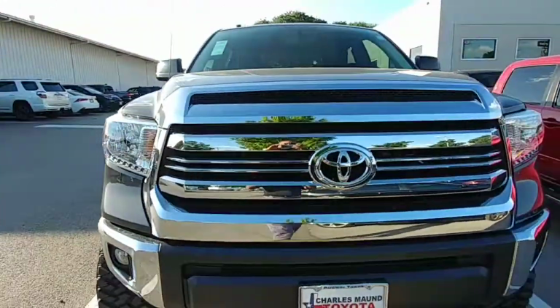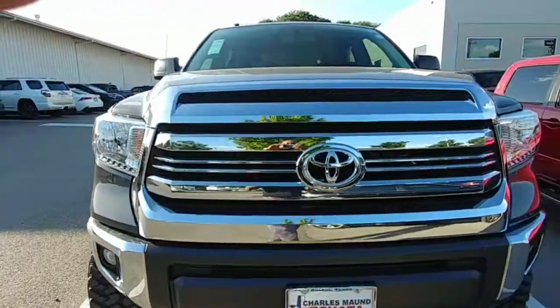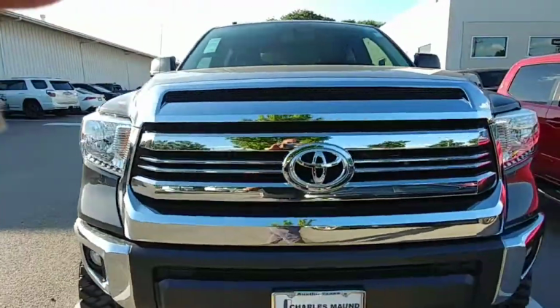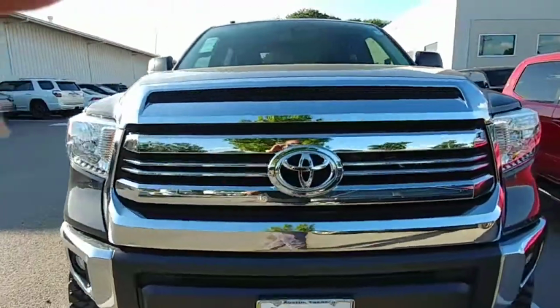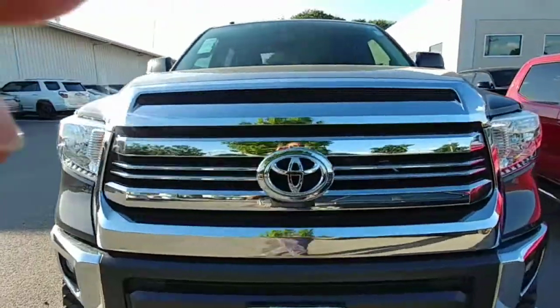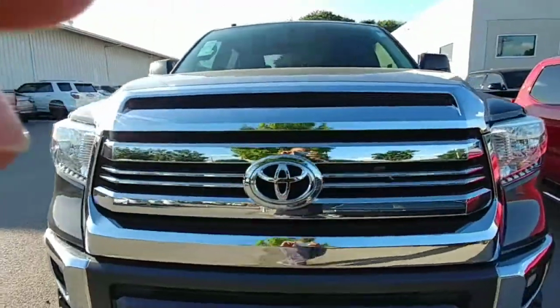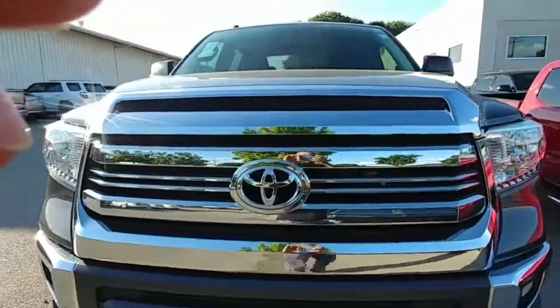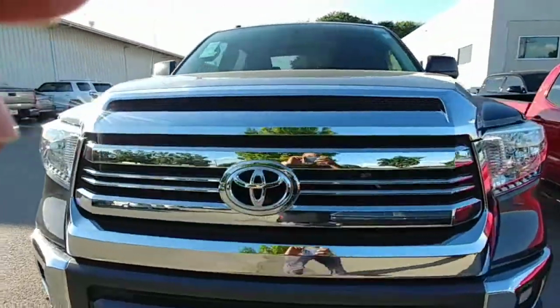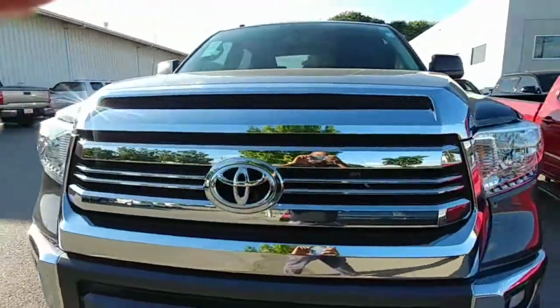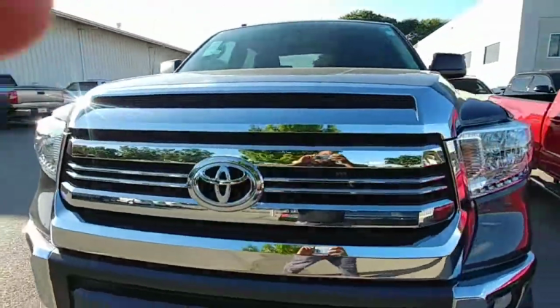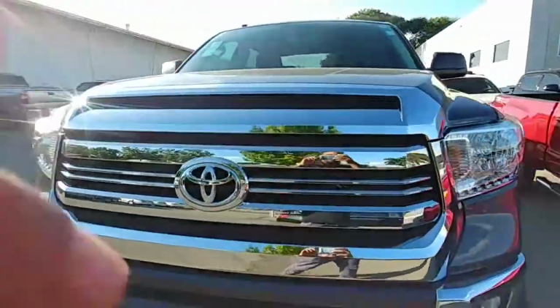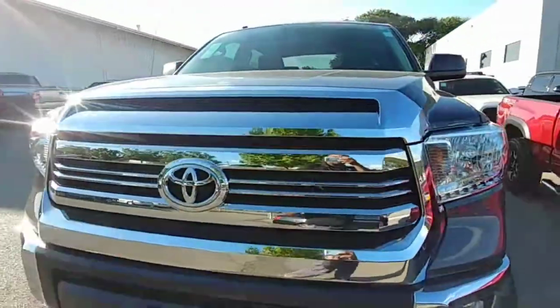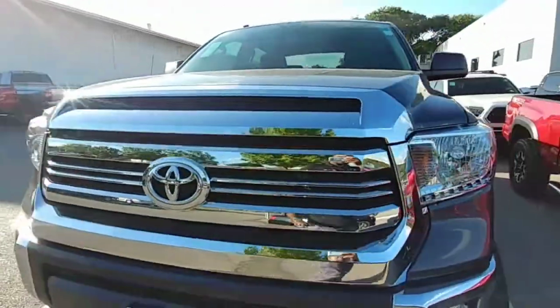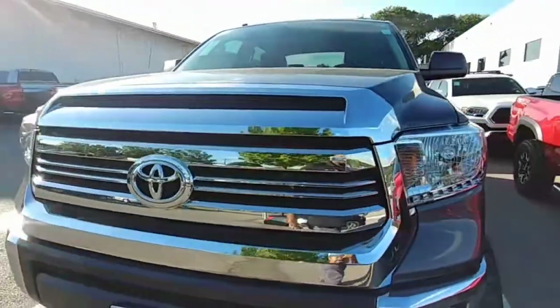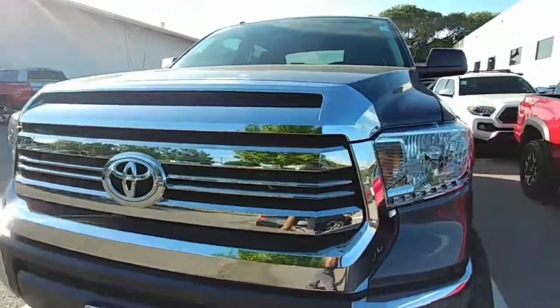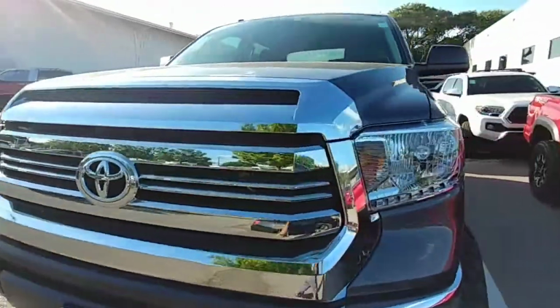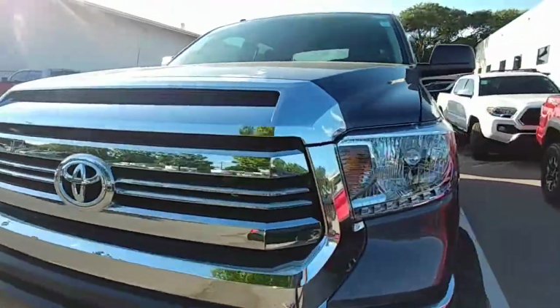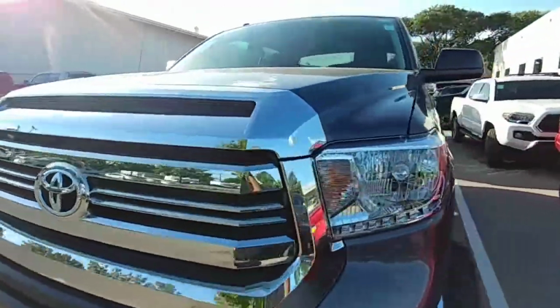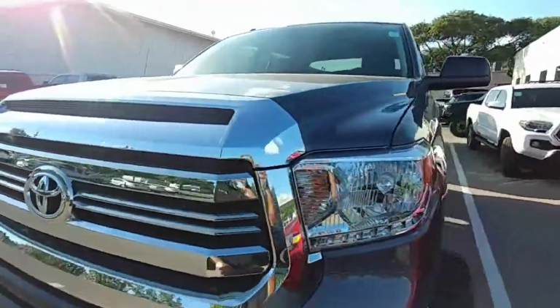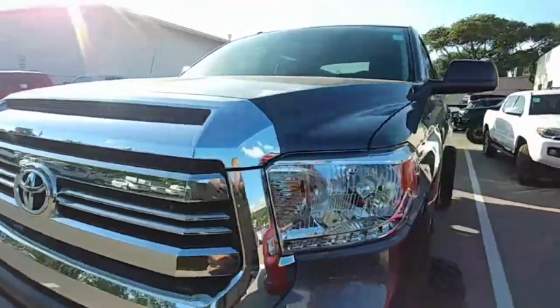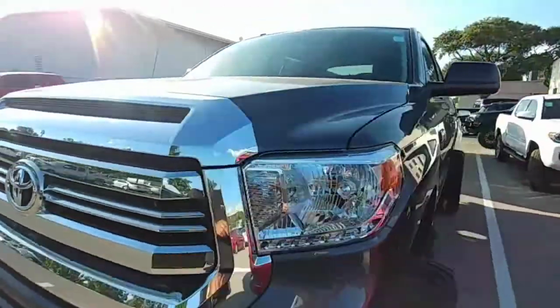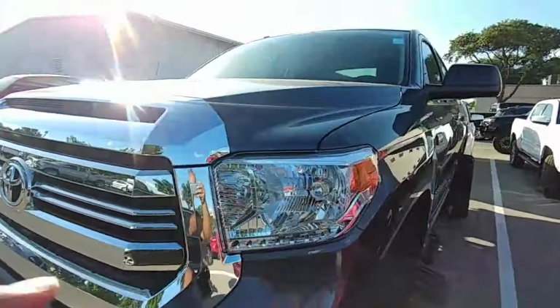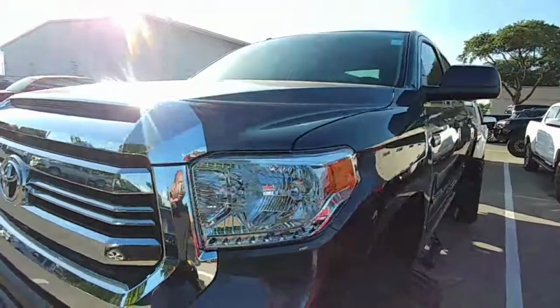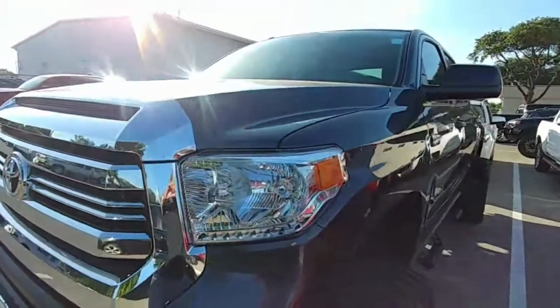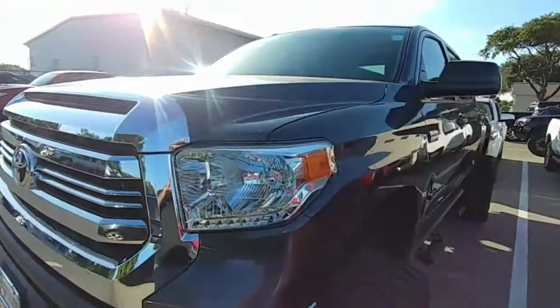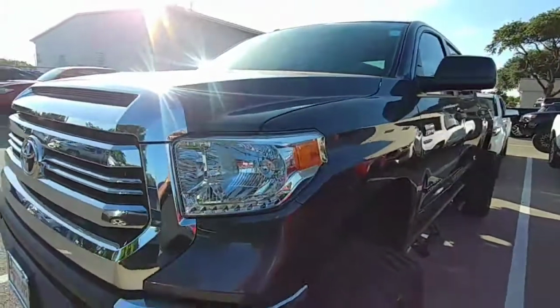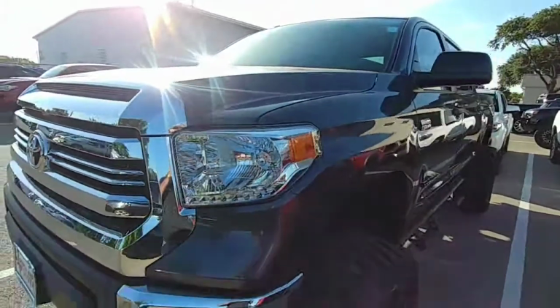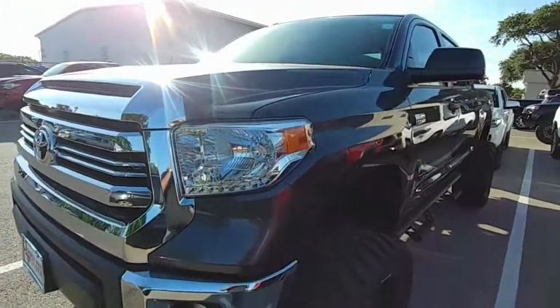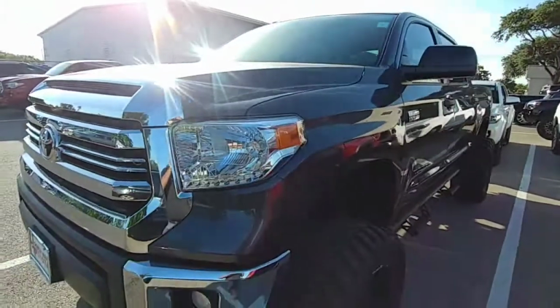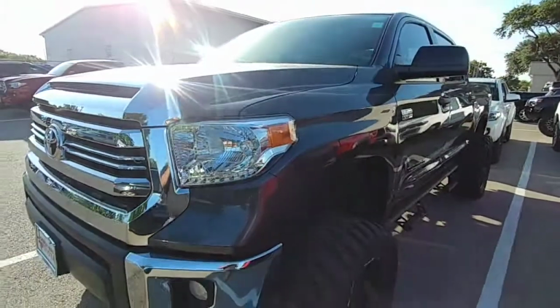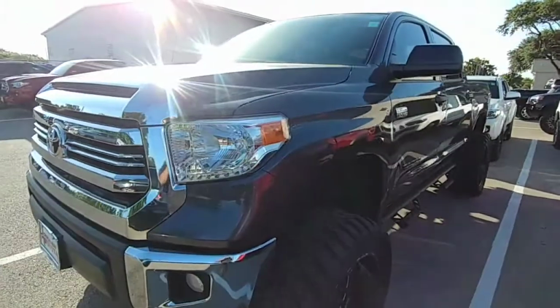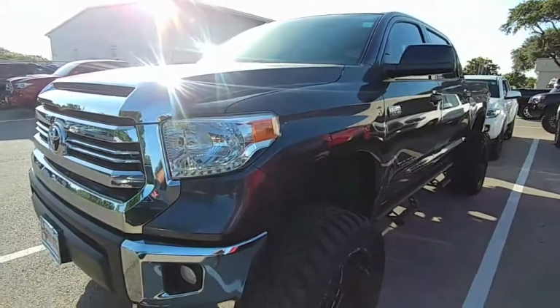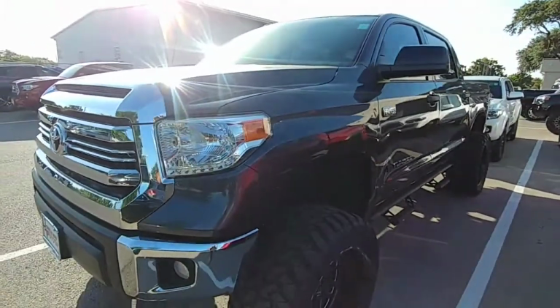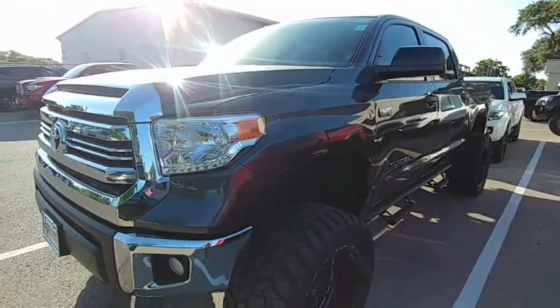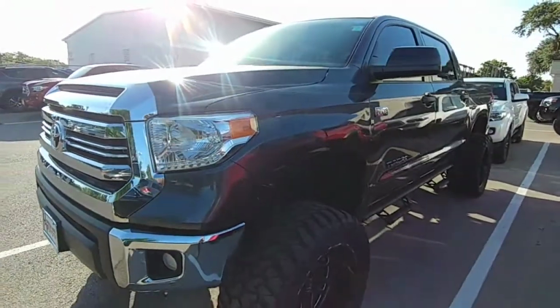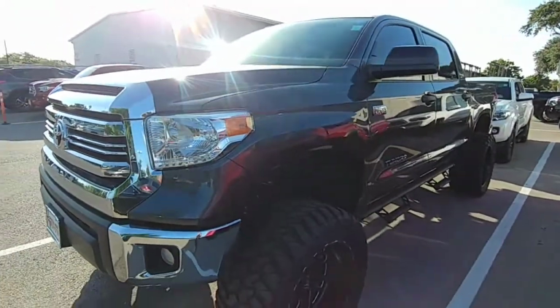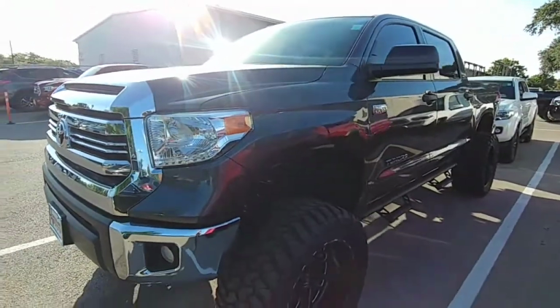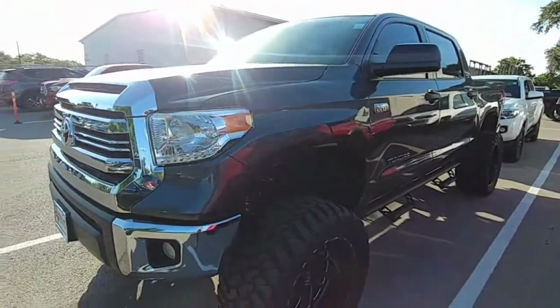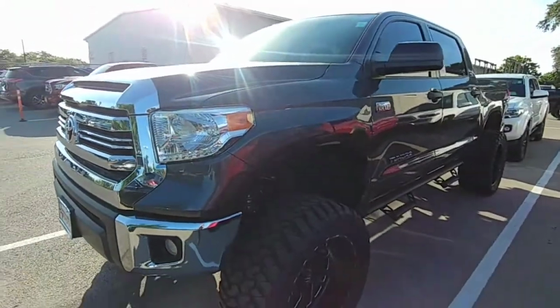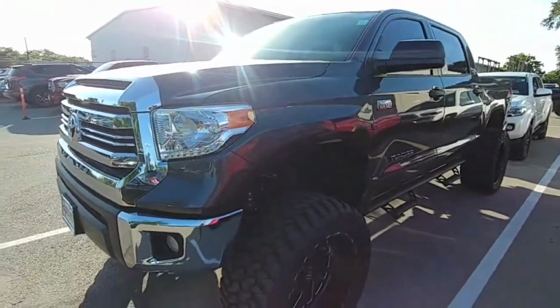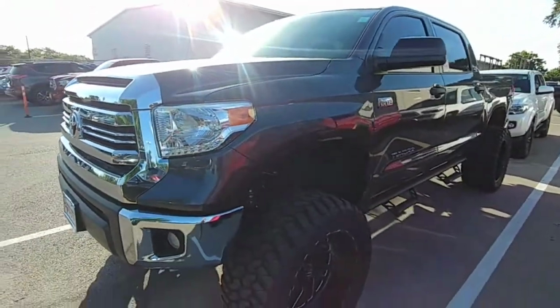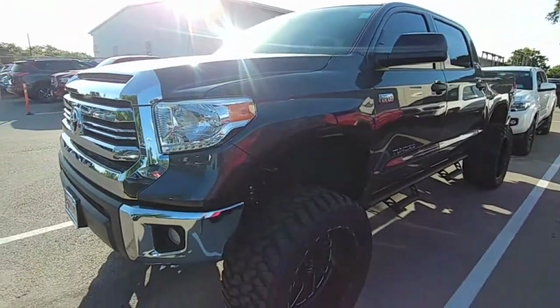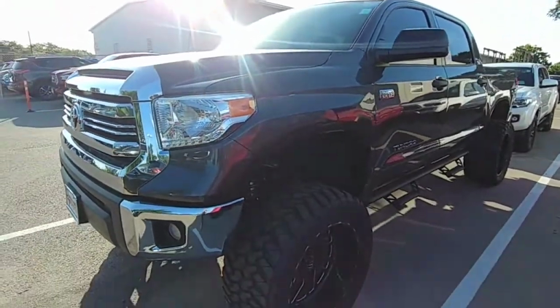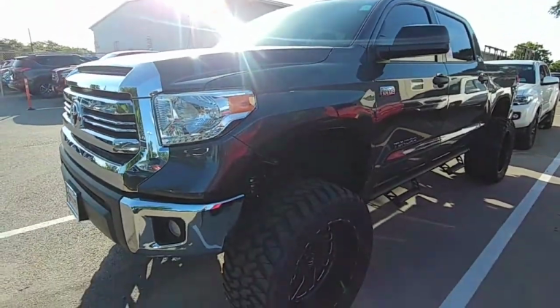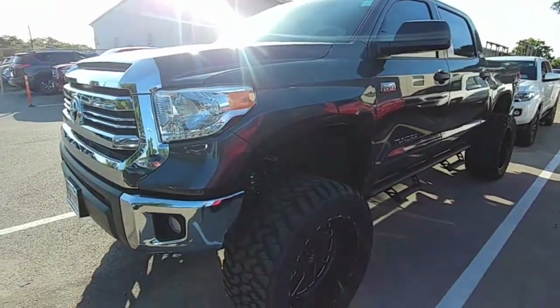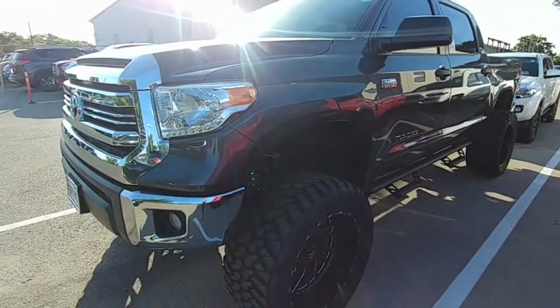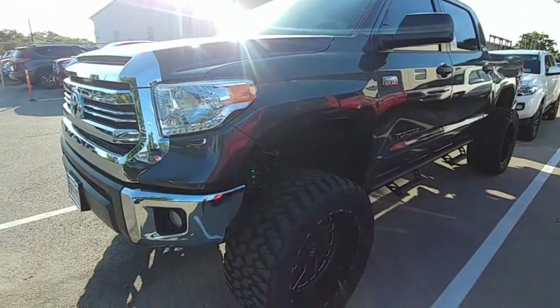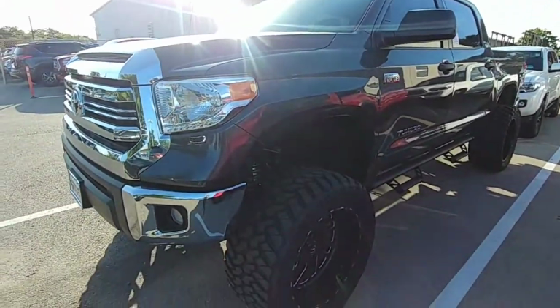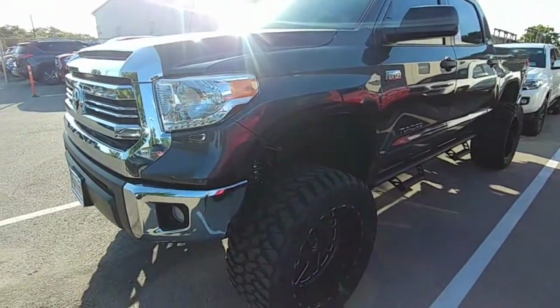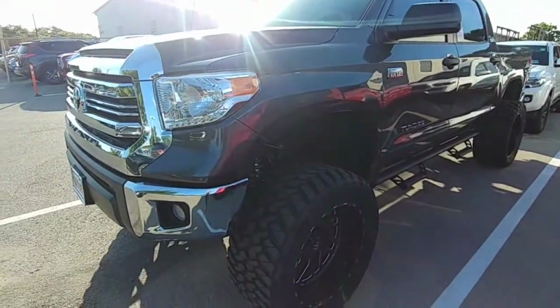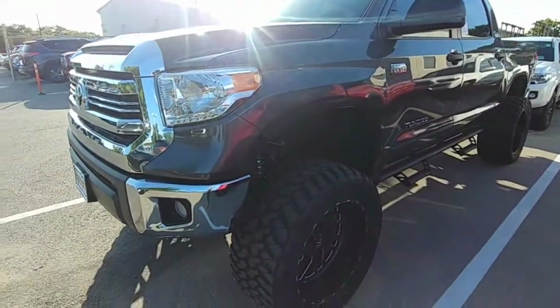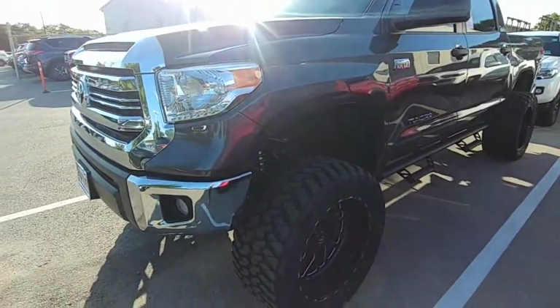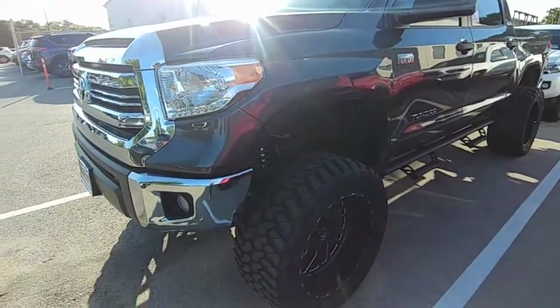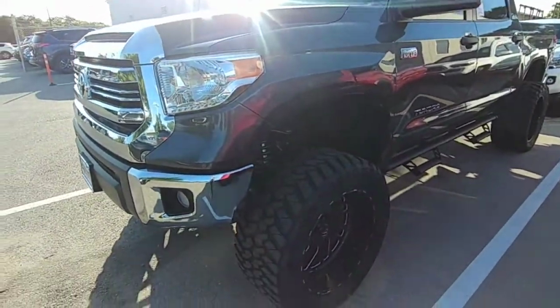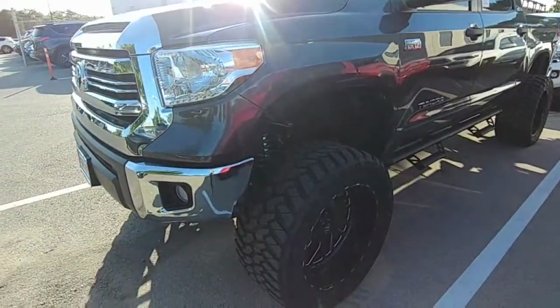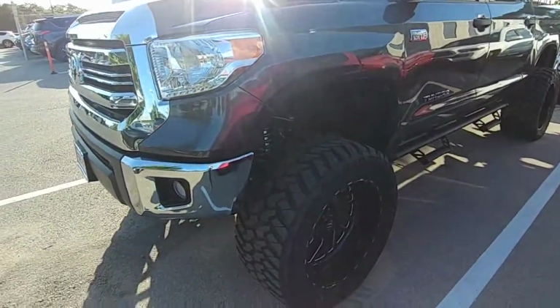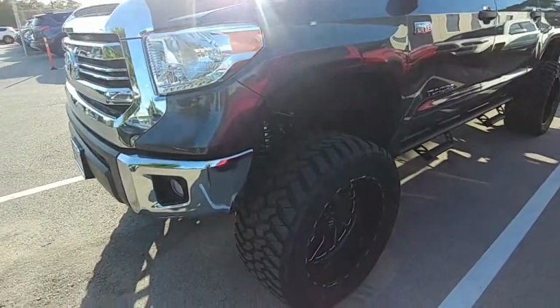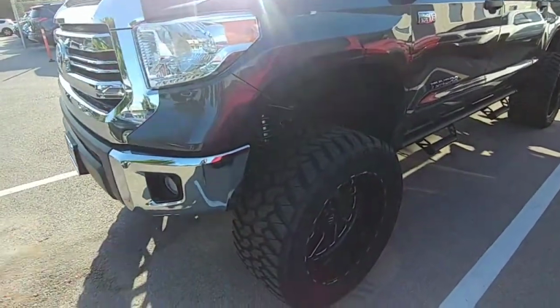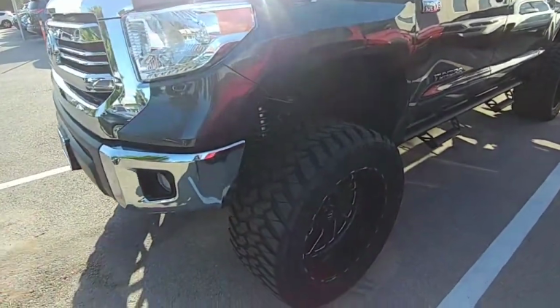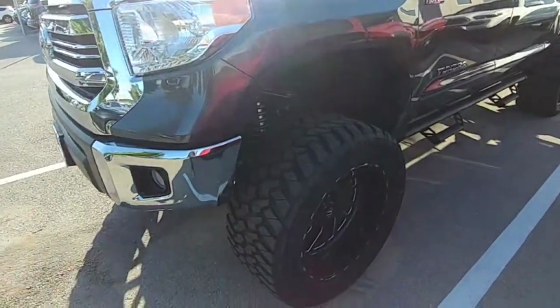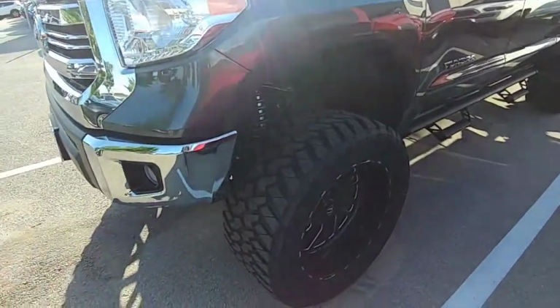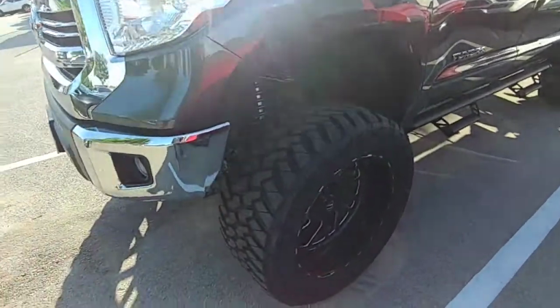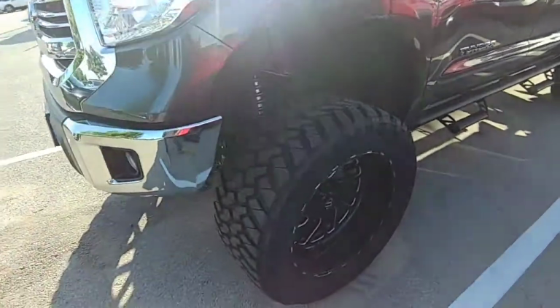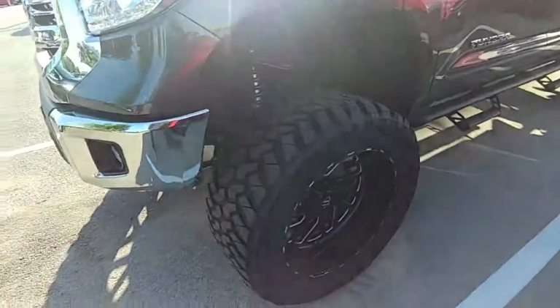Hey guys, how's it going? It's Daniel. I'm showing you here a 2017 Tundra. This is a SR5 5.7.